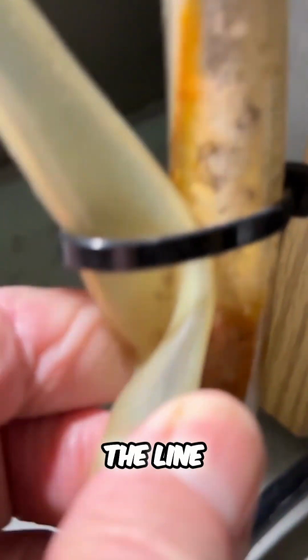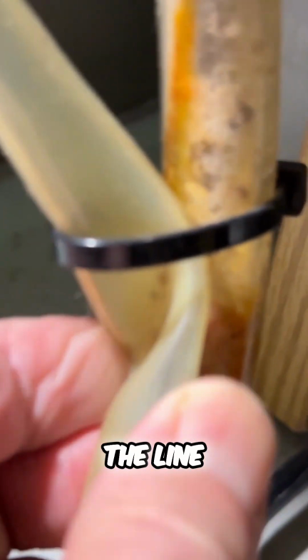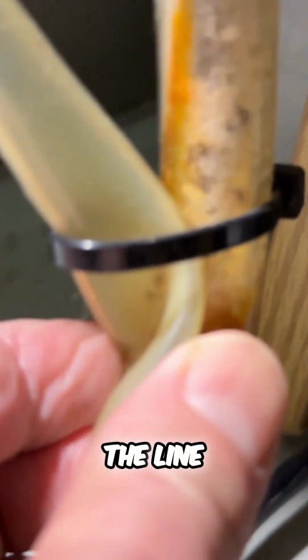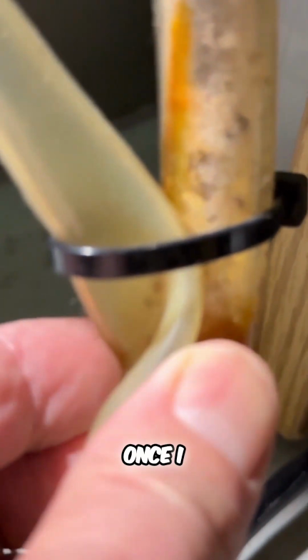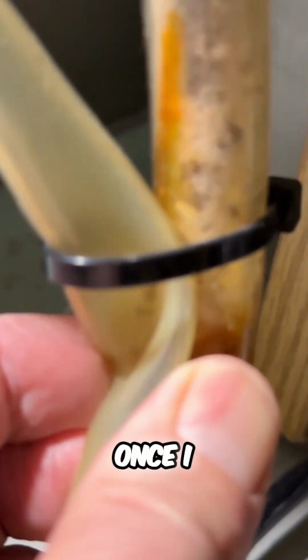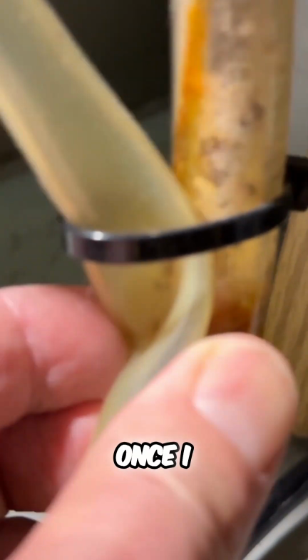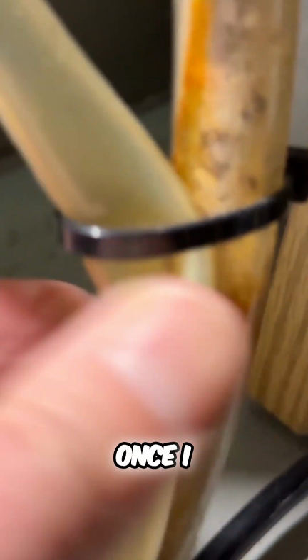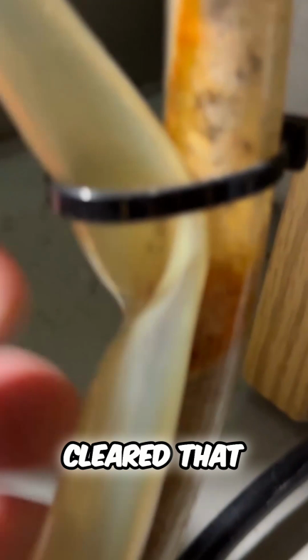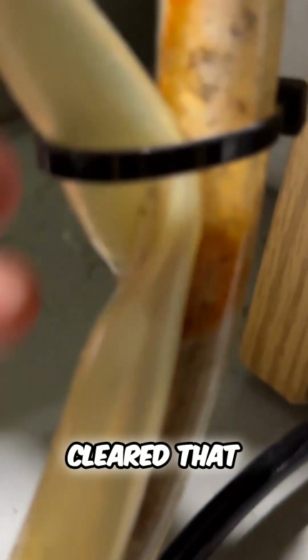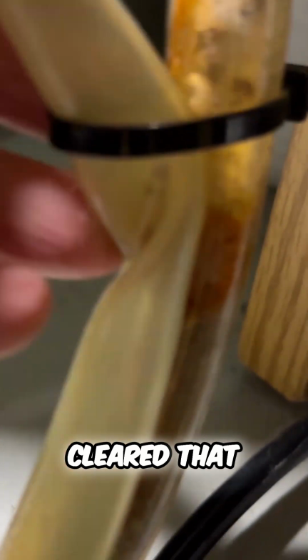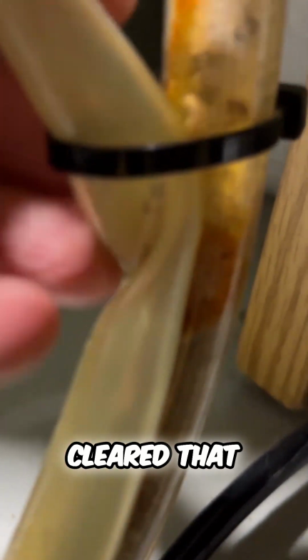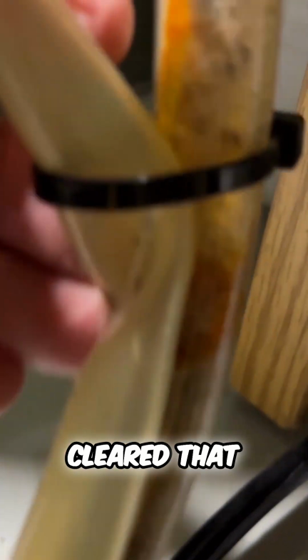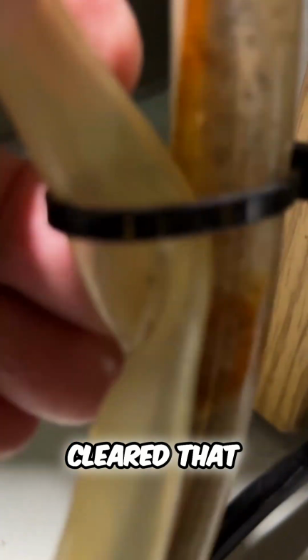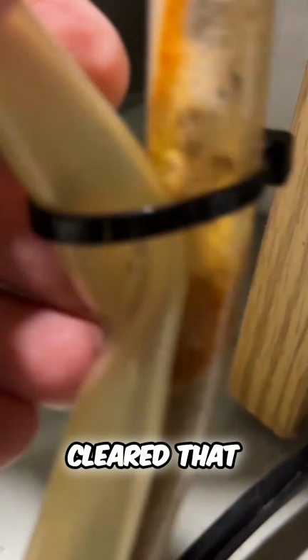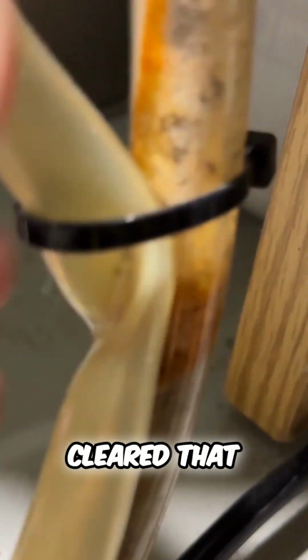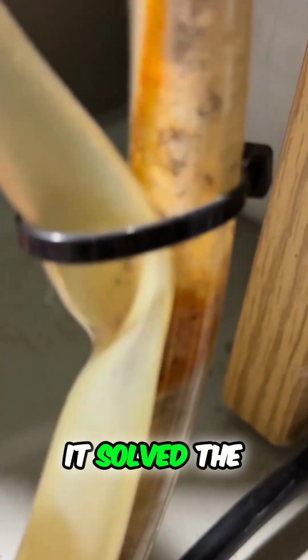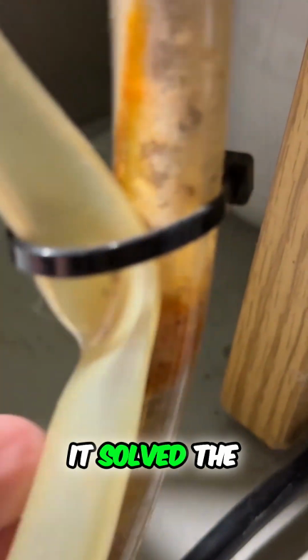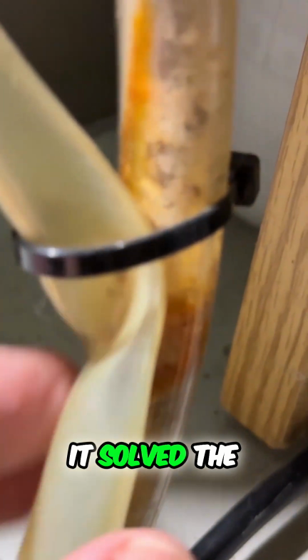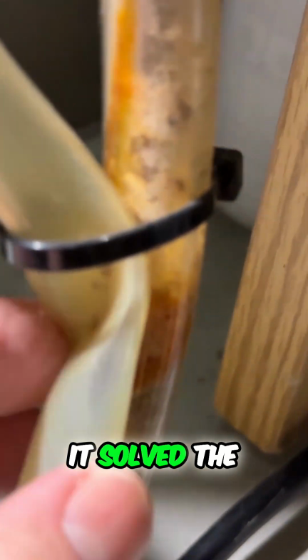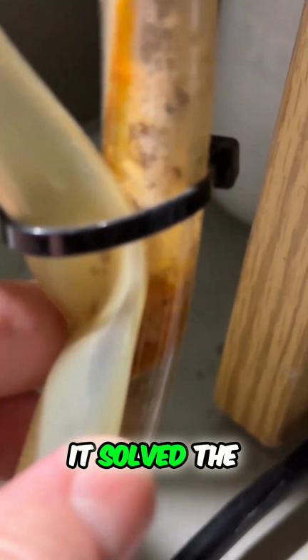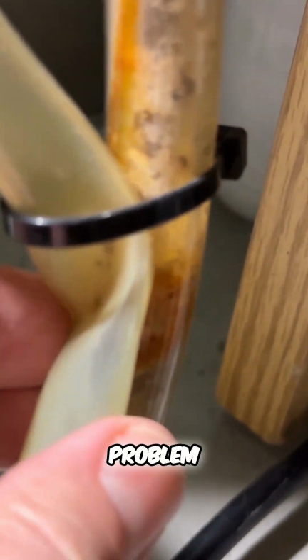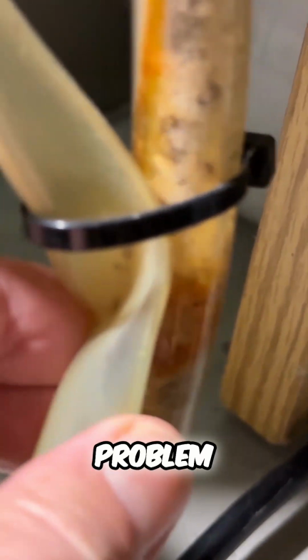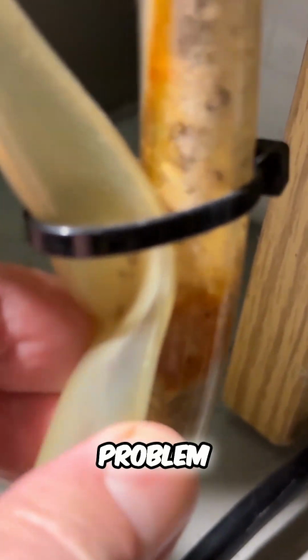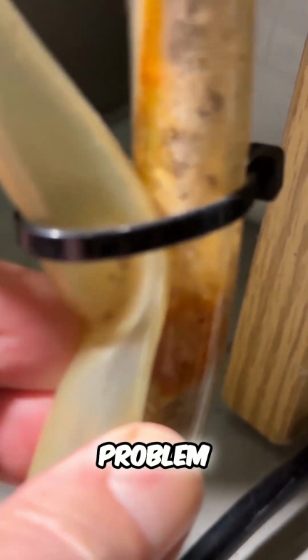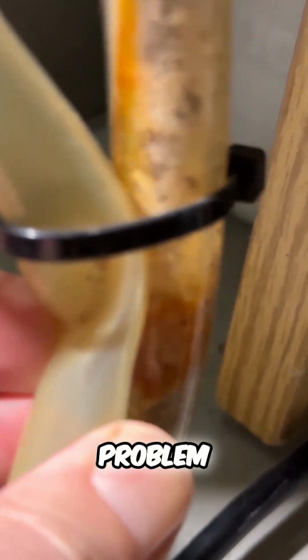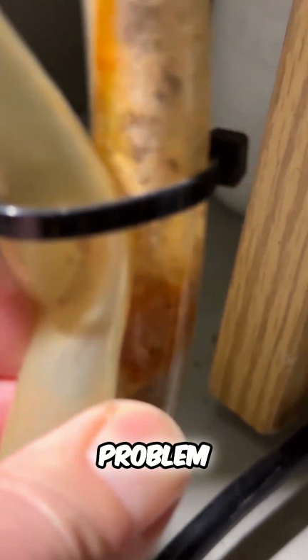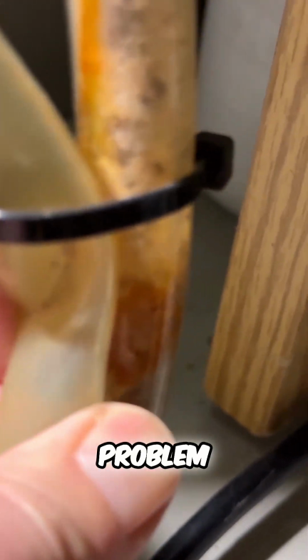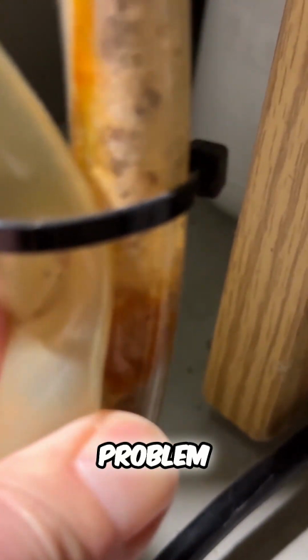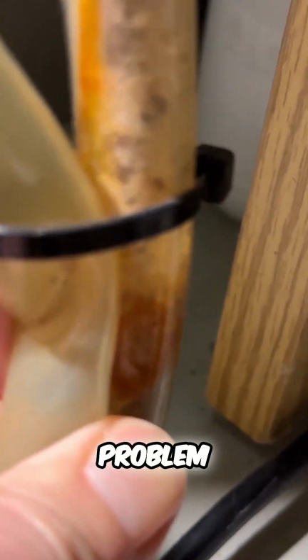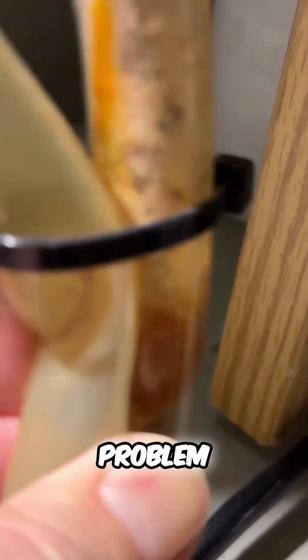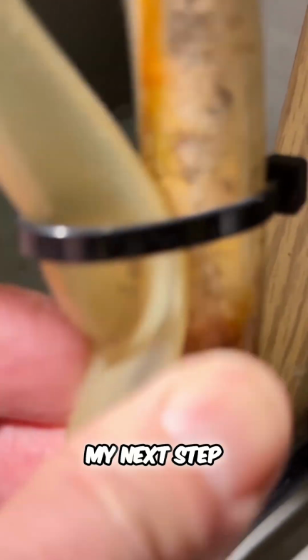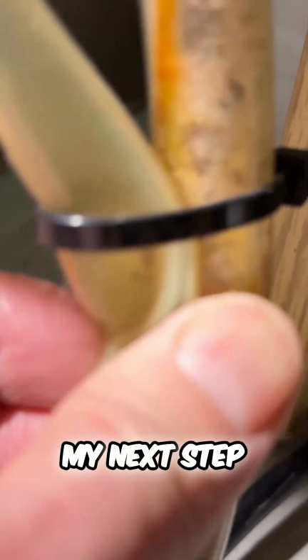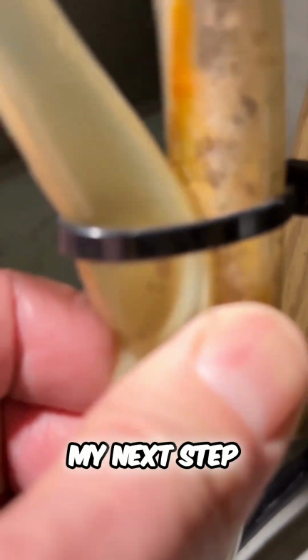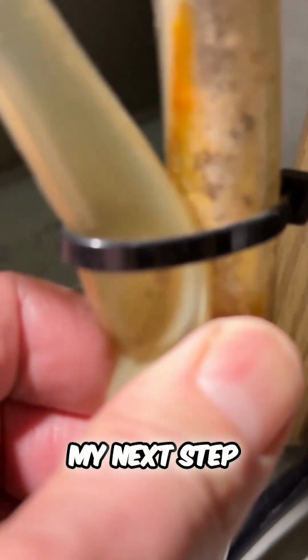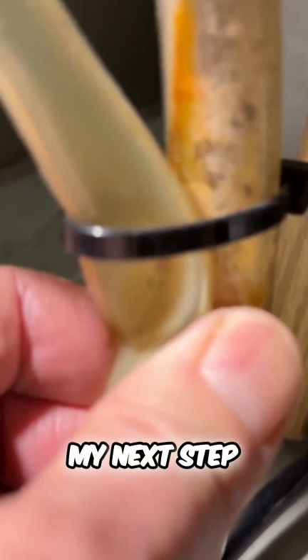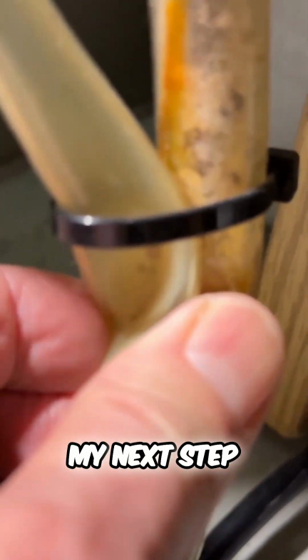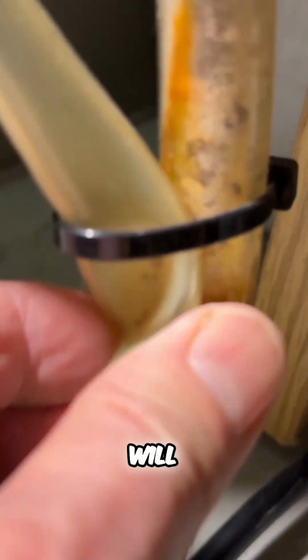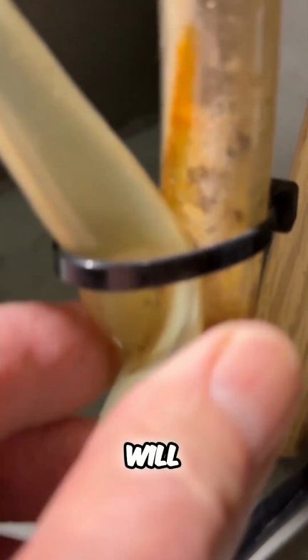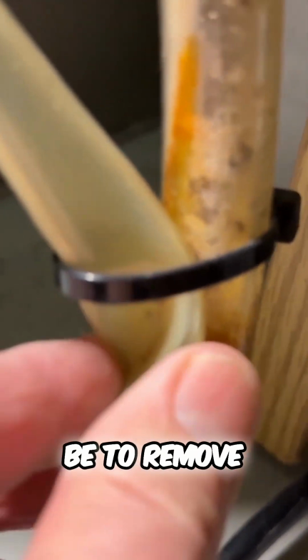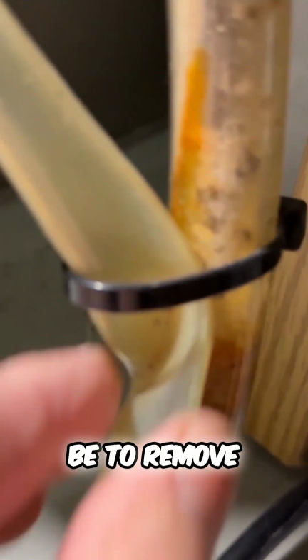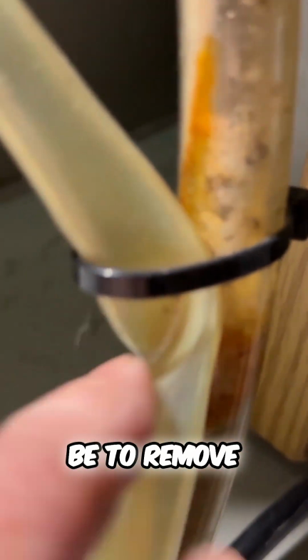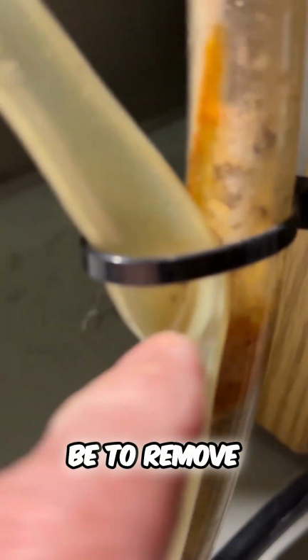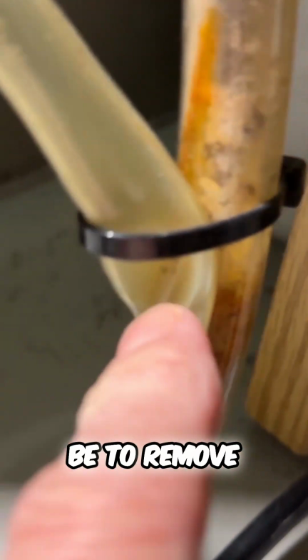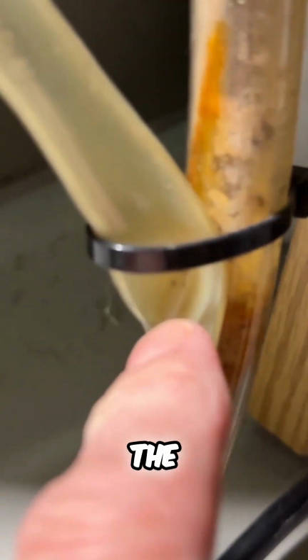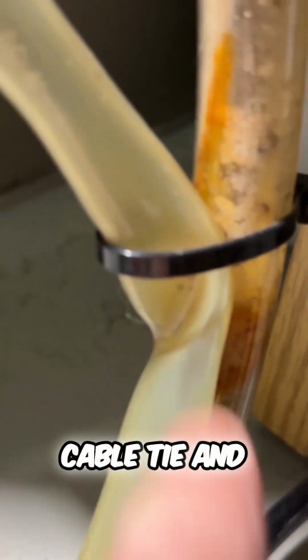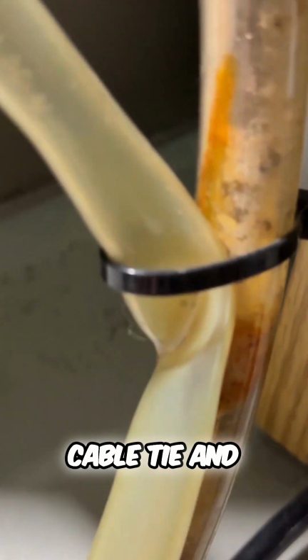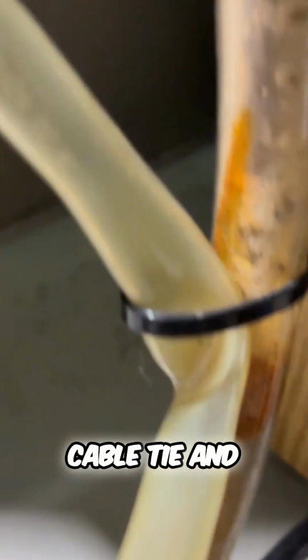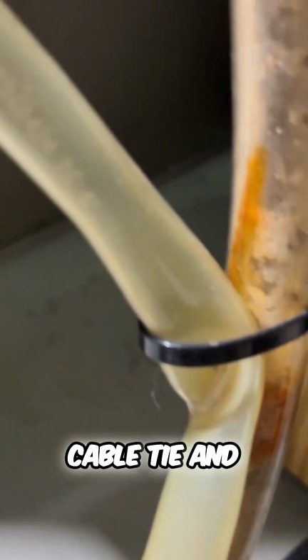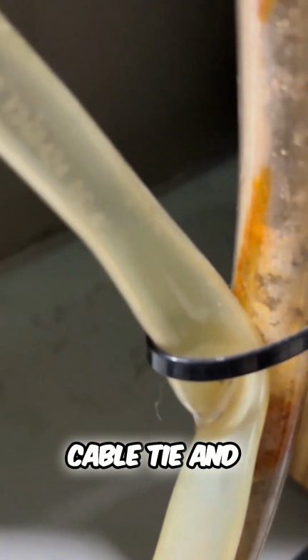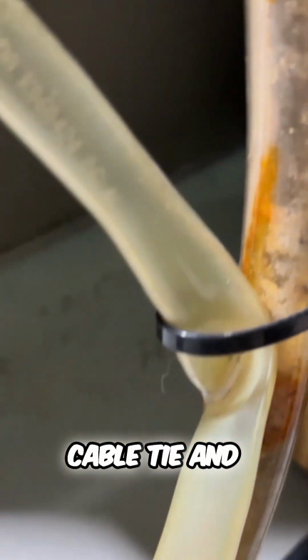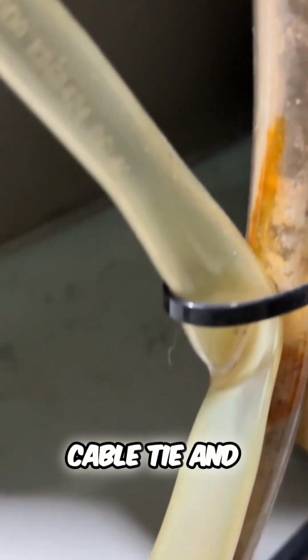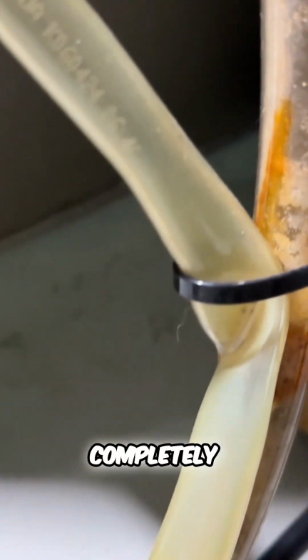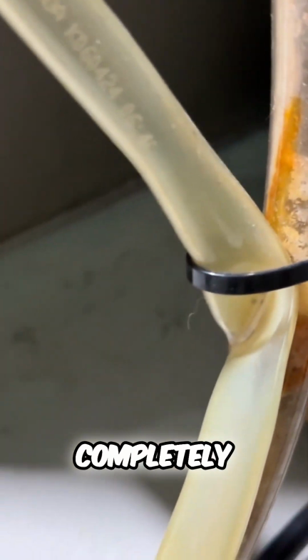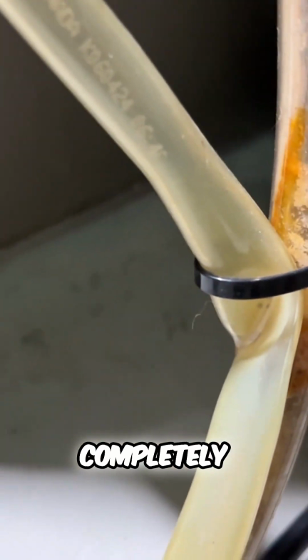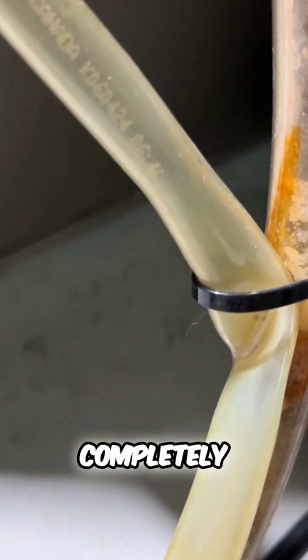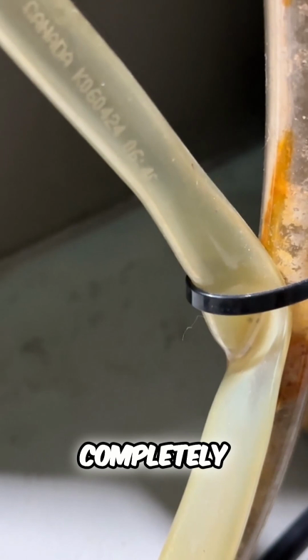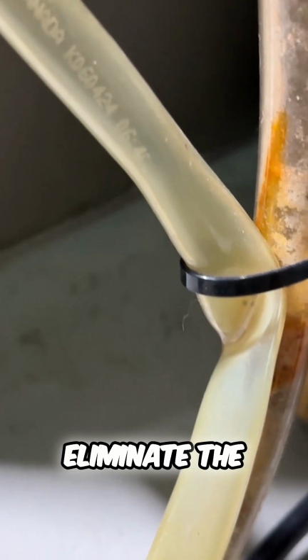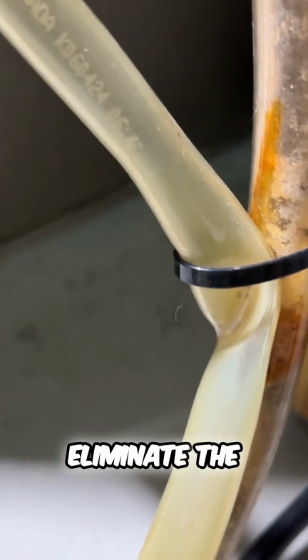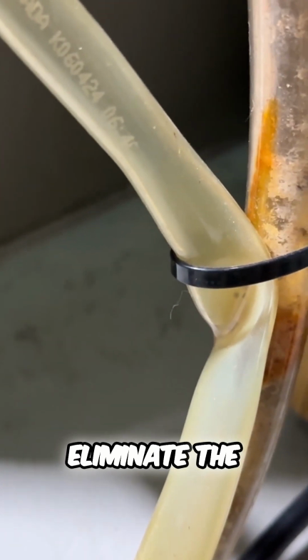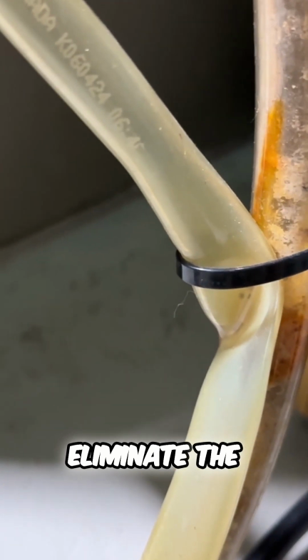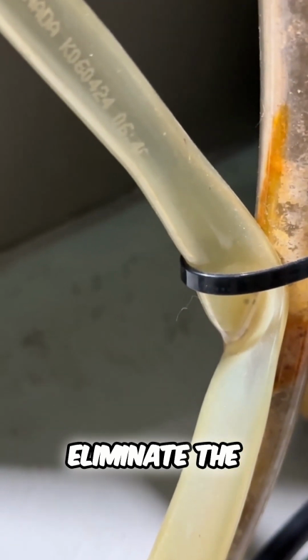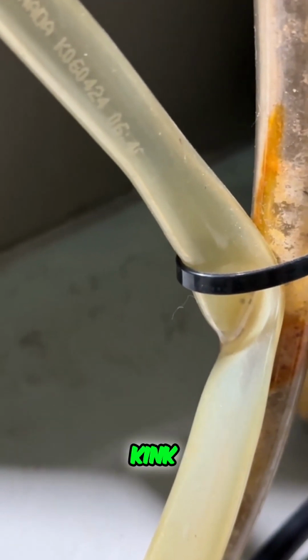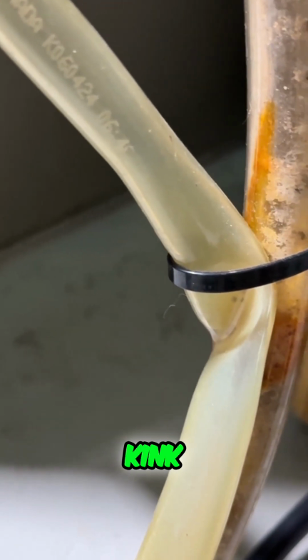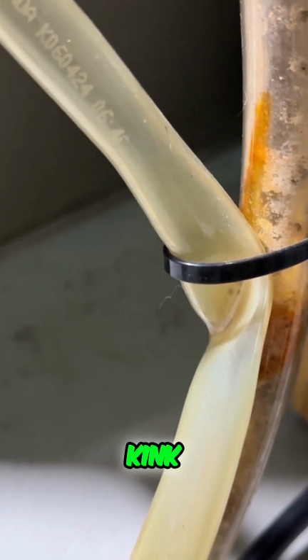Once I cleared that it solved the problem. My next step will be to remove the cable tie and completely eliminate the kink.